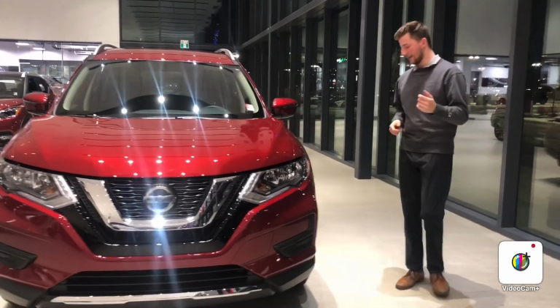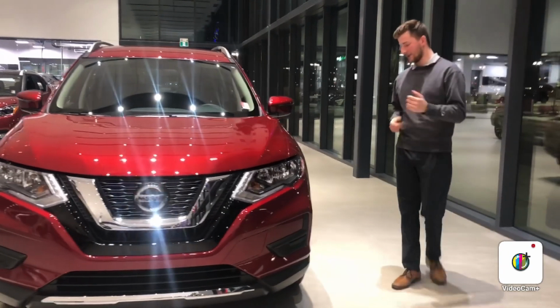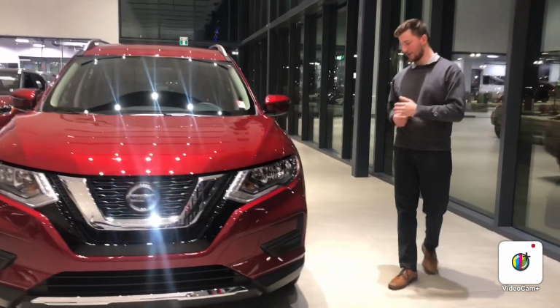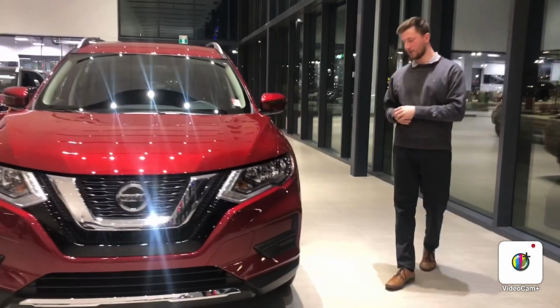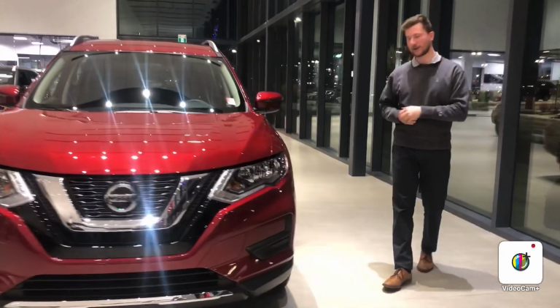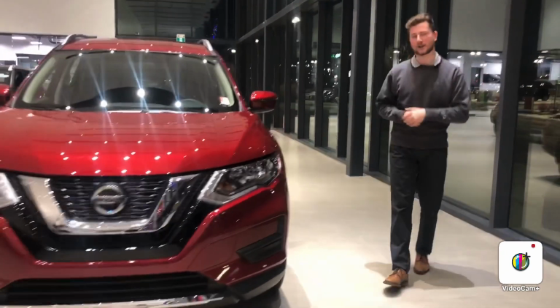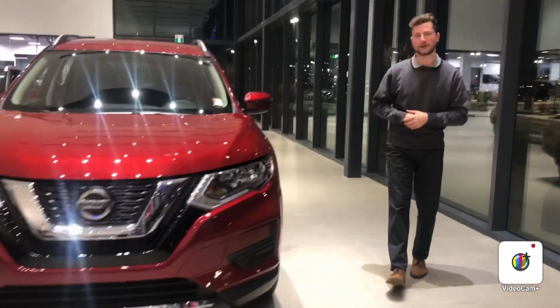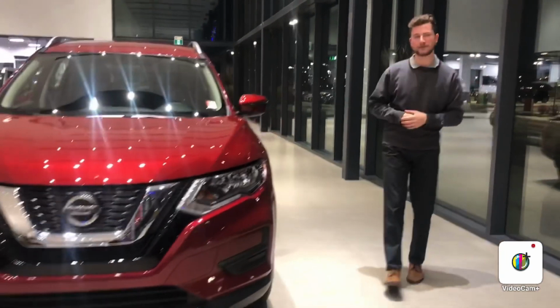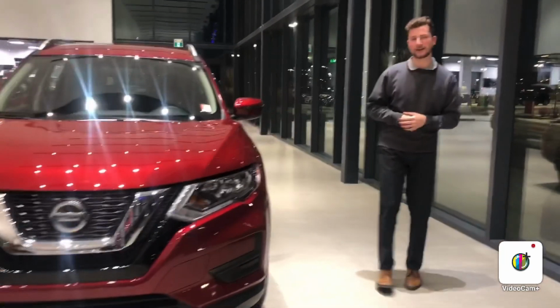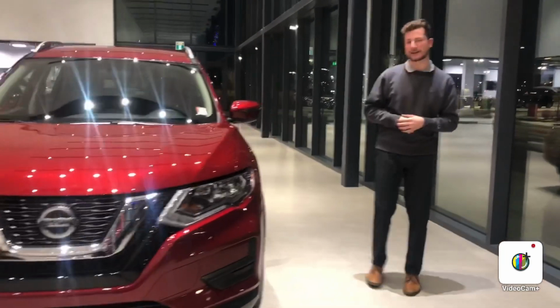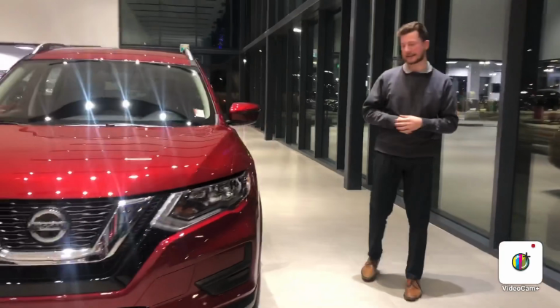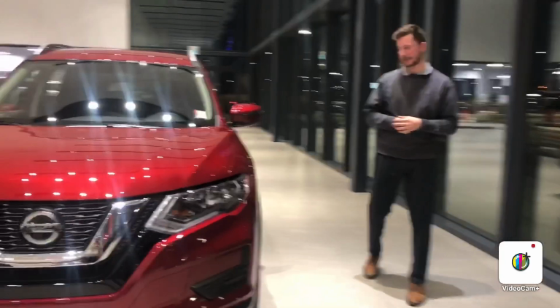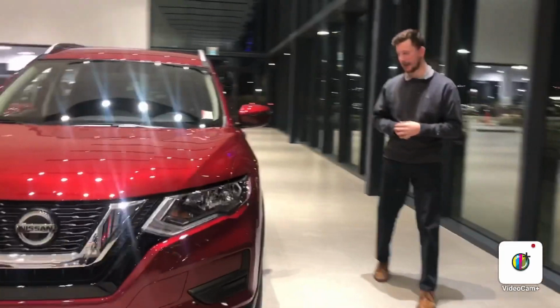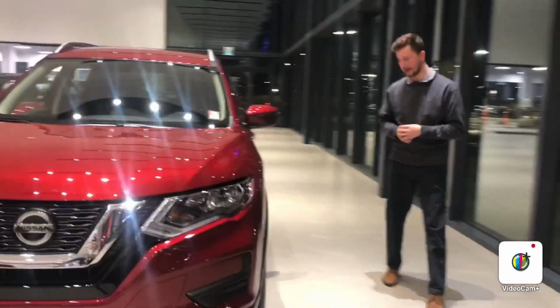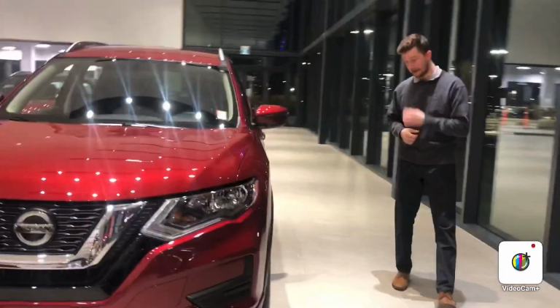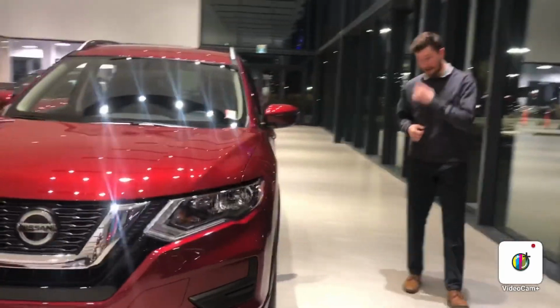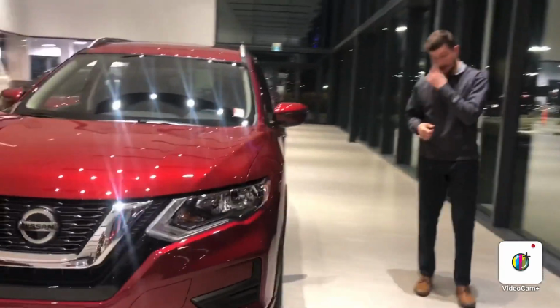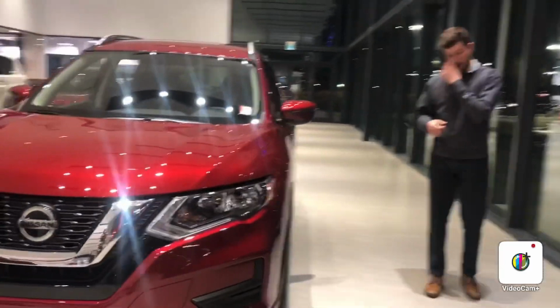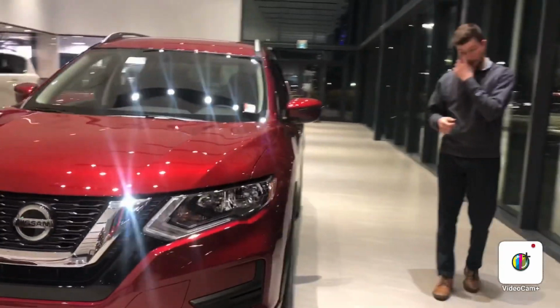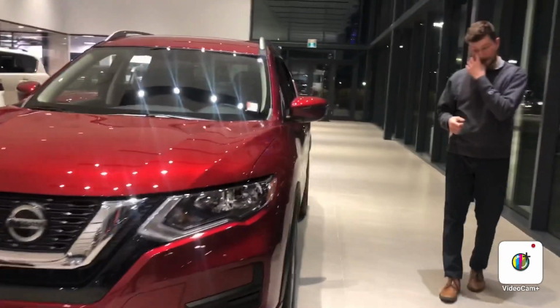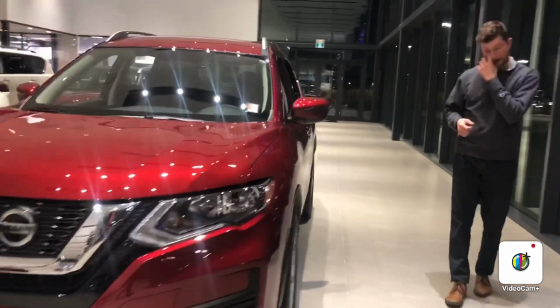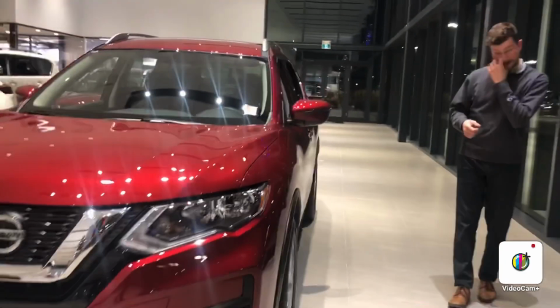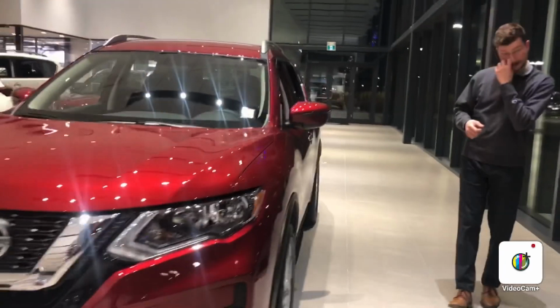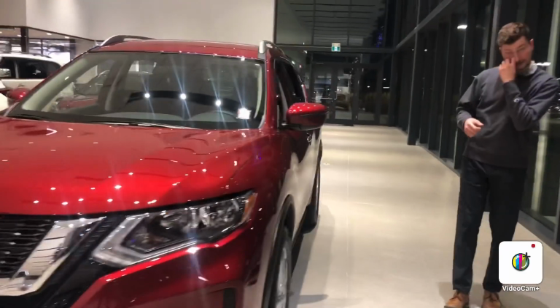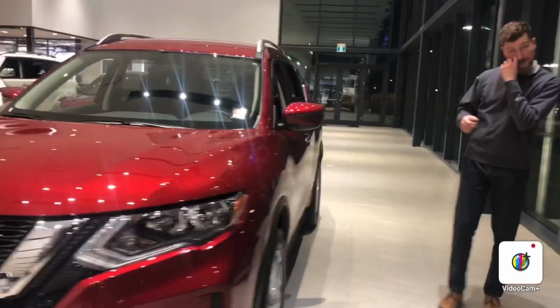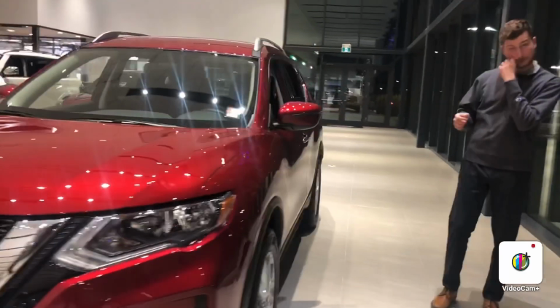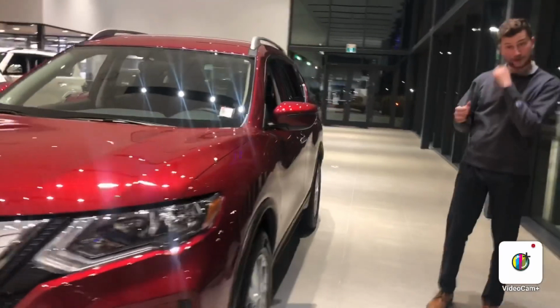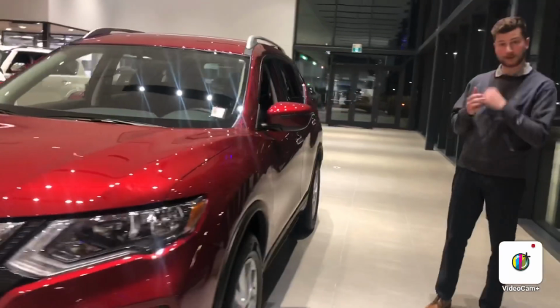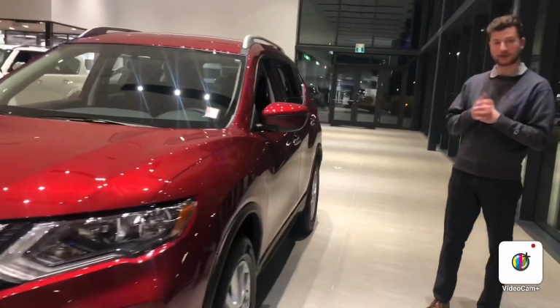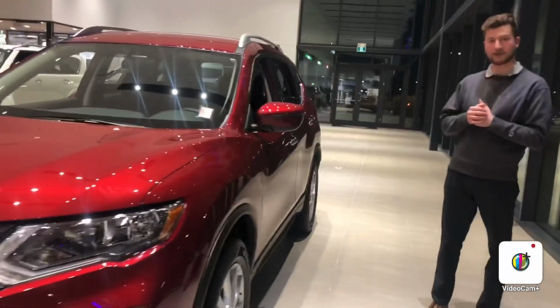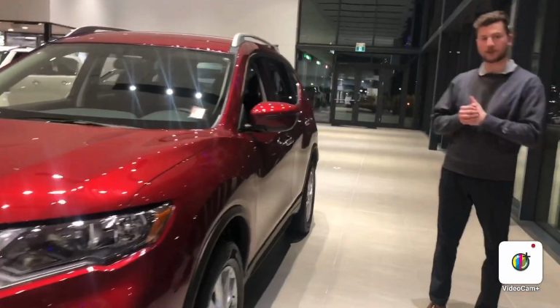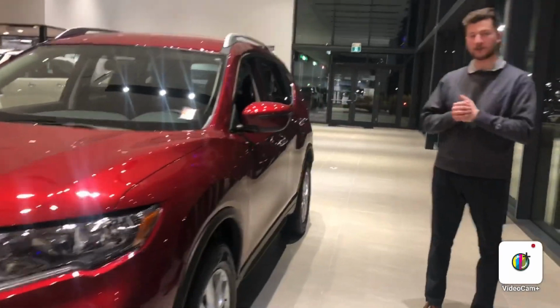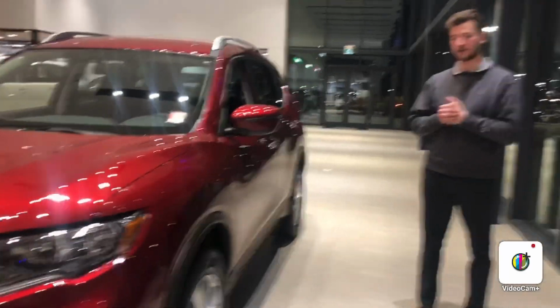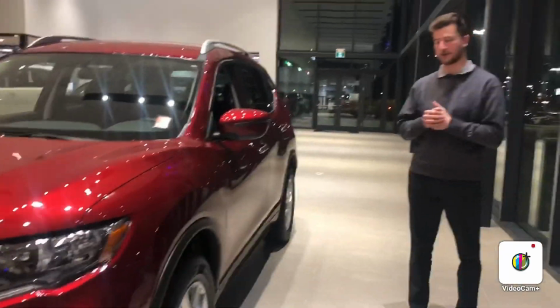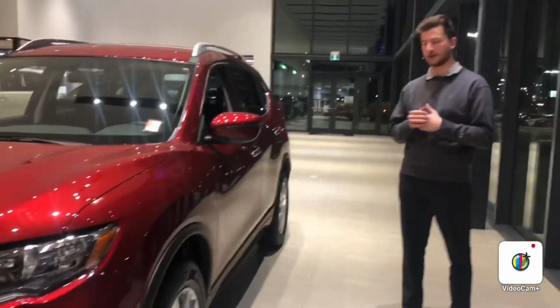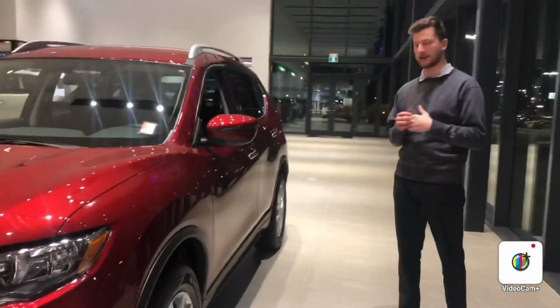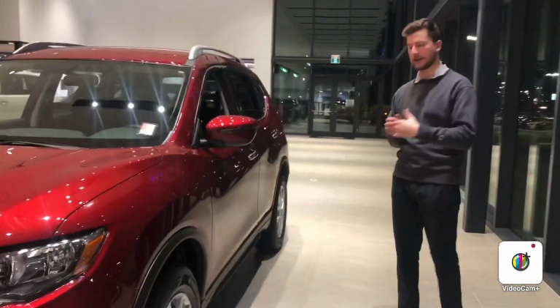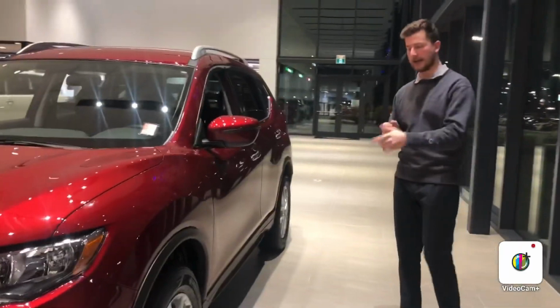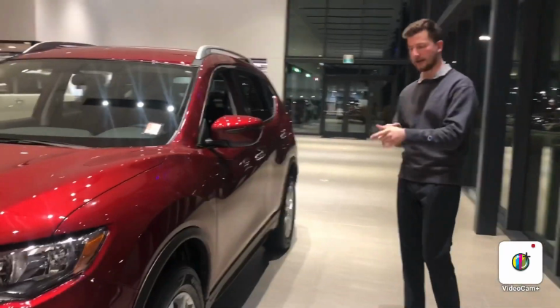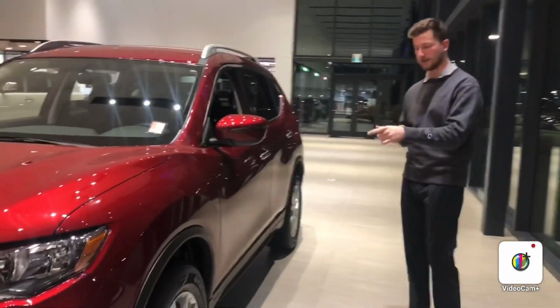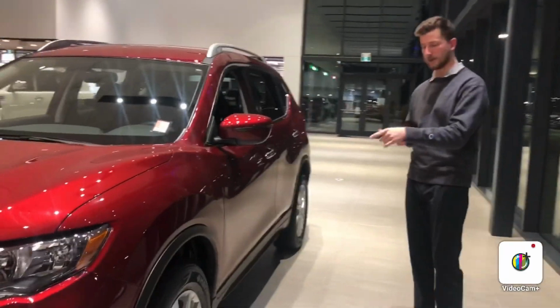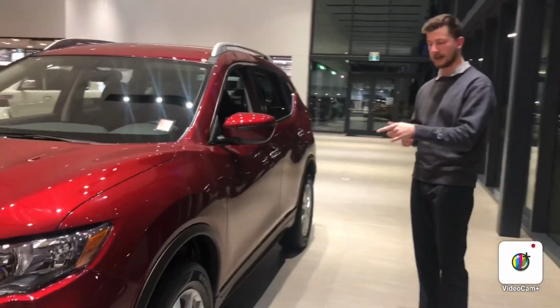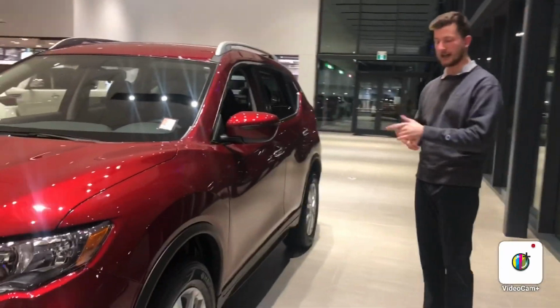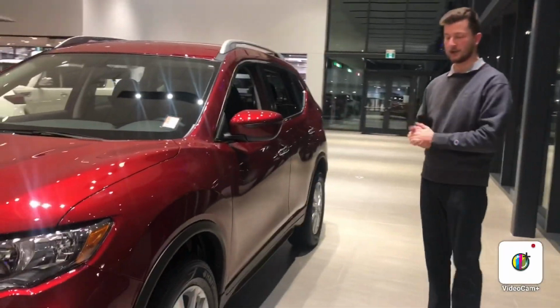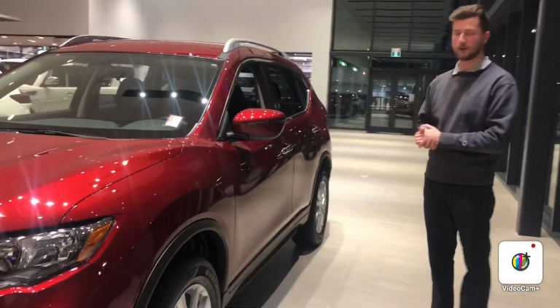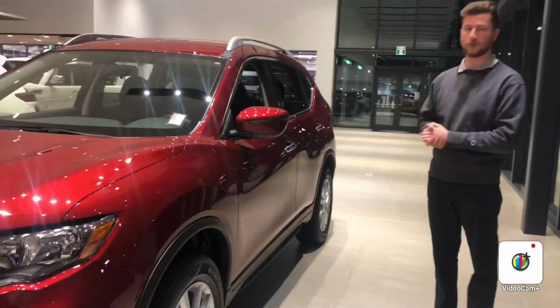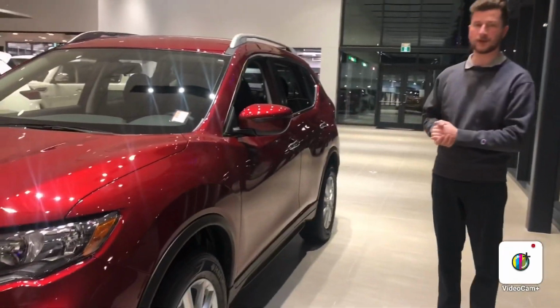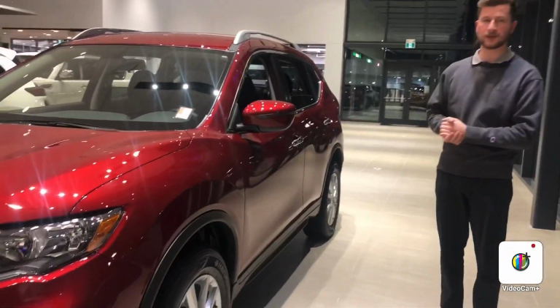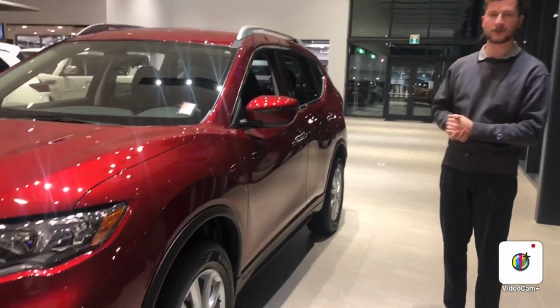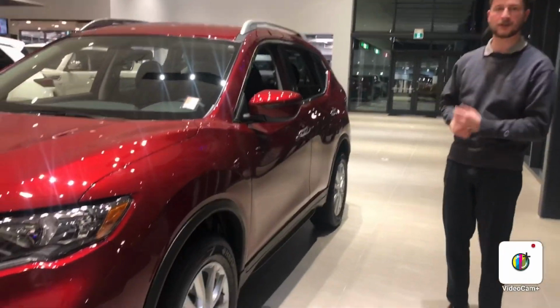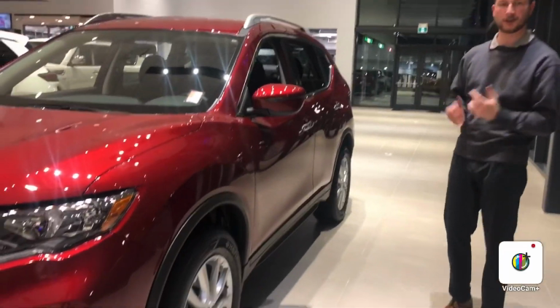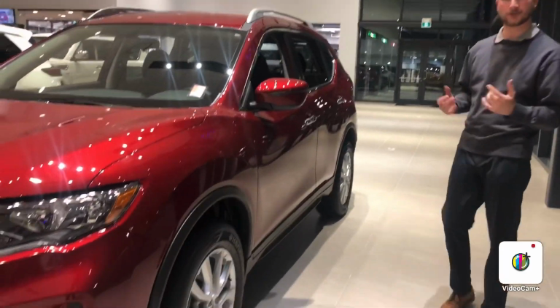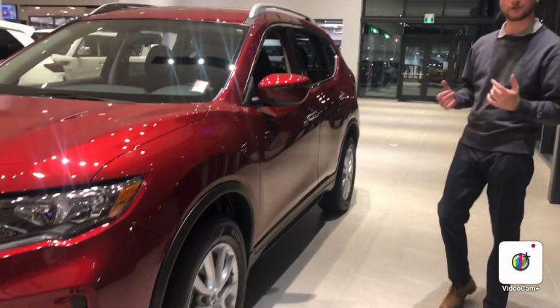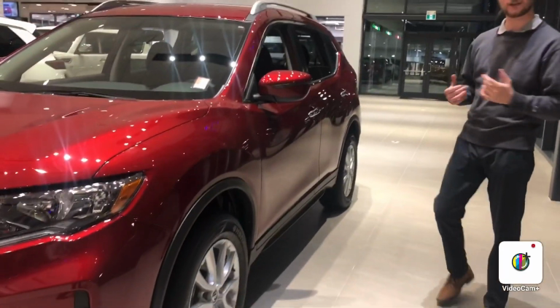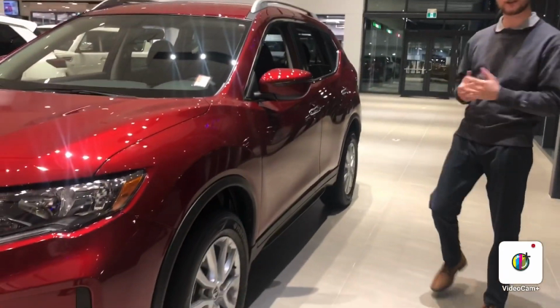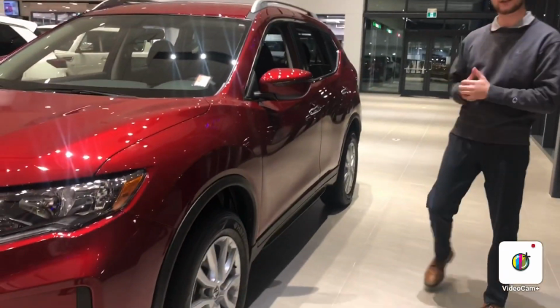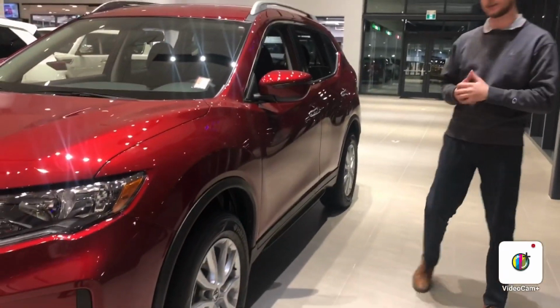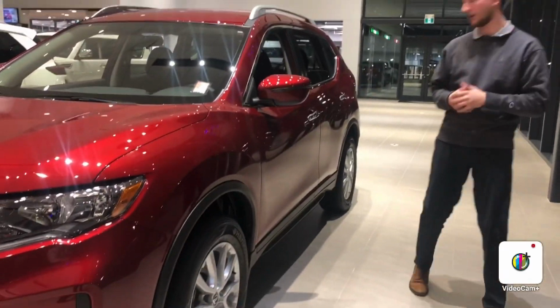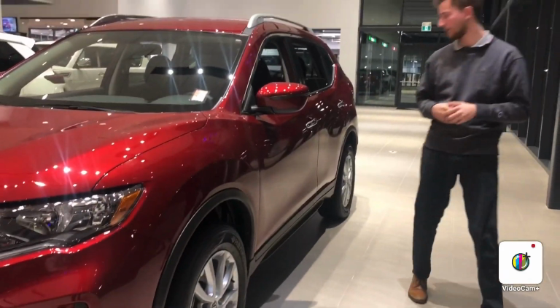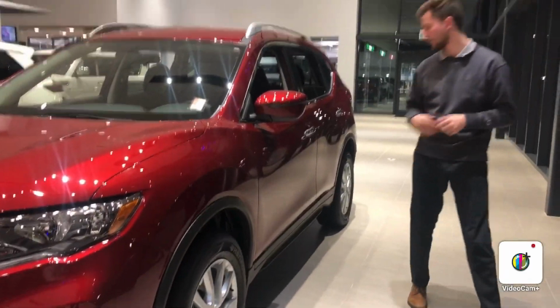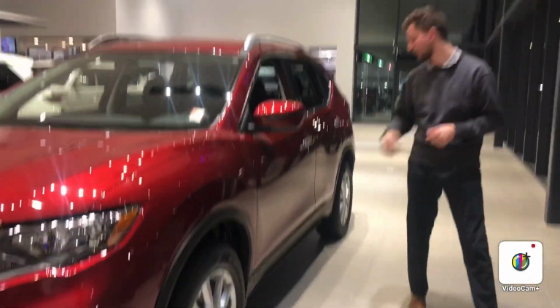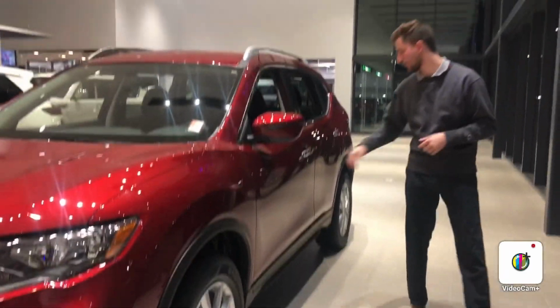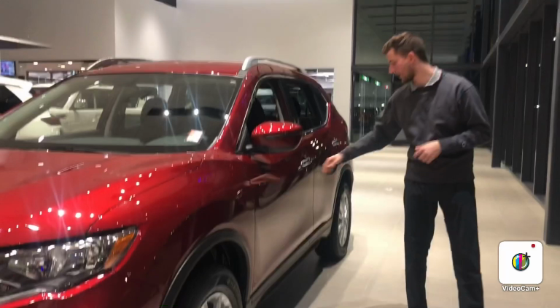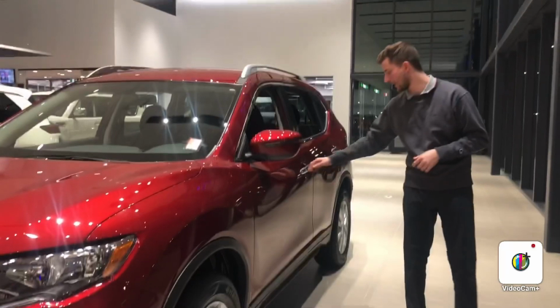Now if you want to come to the side, I'll show you — this is the special edition, so you're going to have your alloy wheels. It also is all-wheel drive.